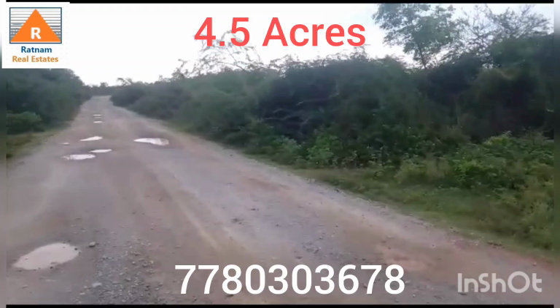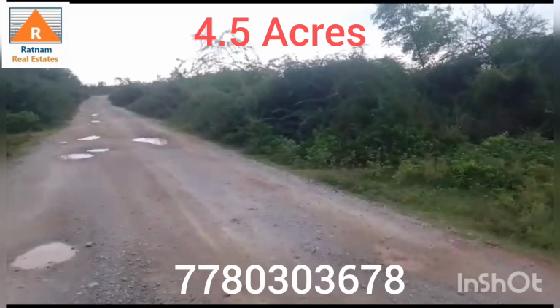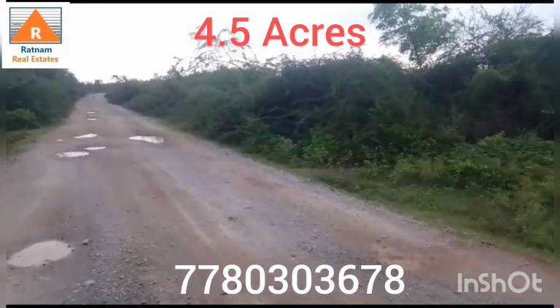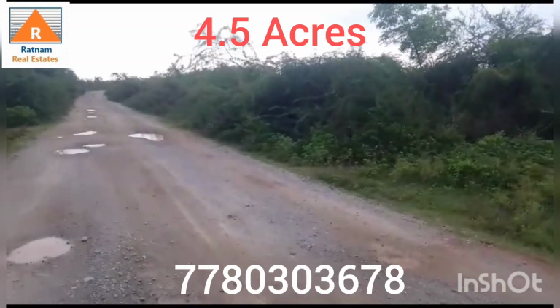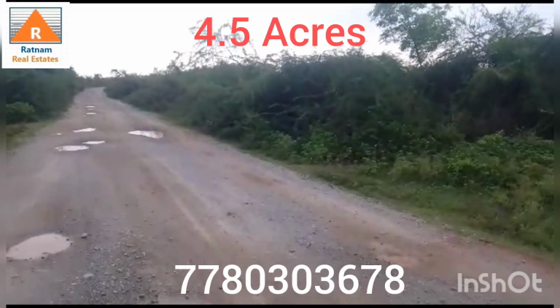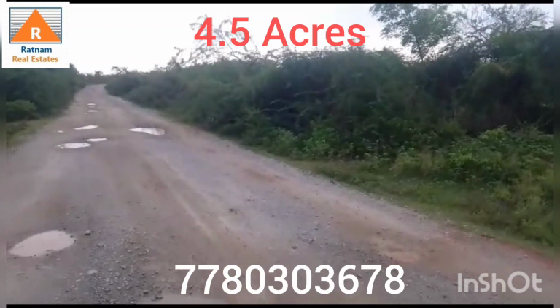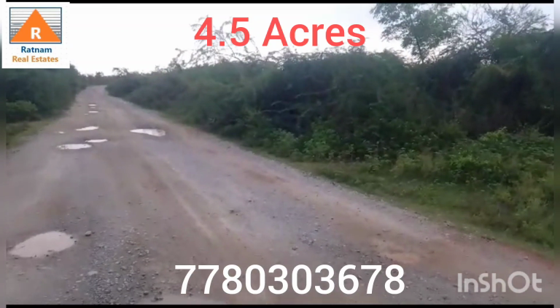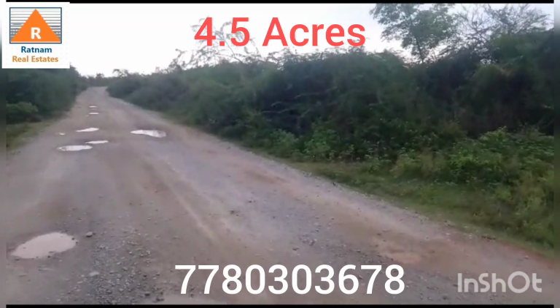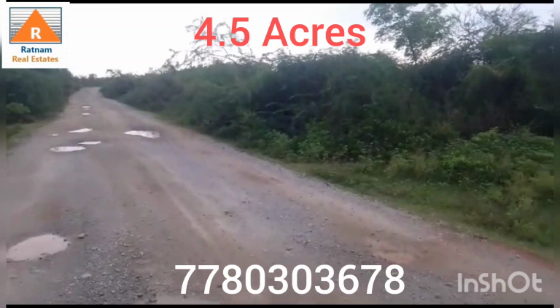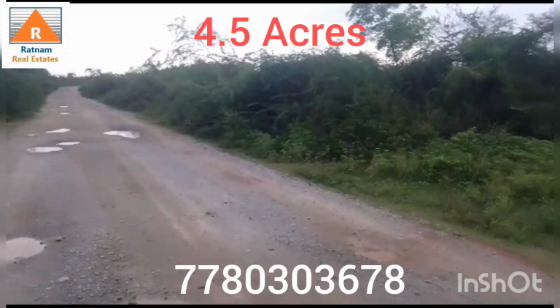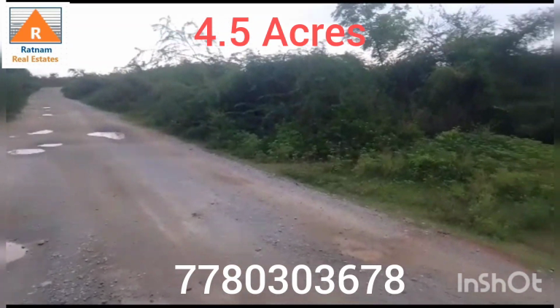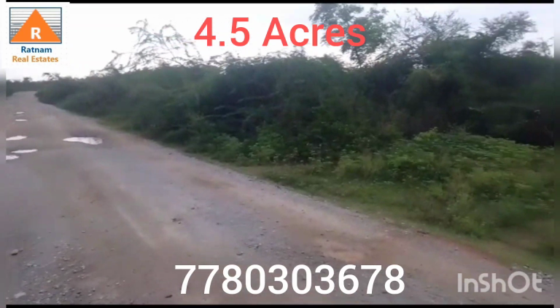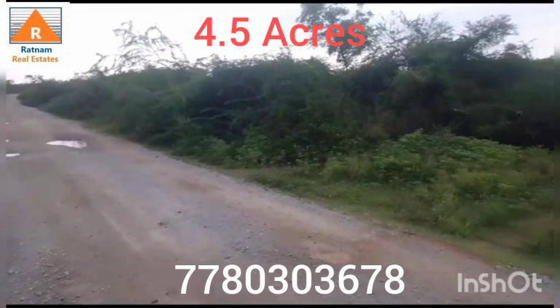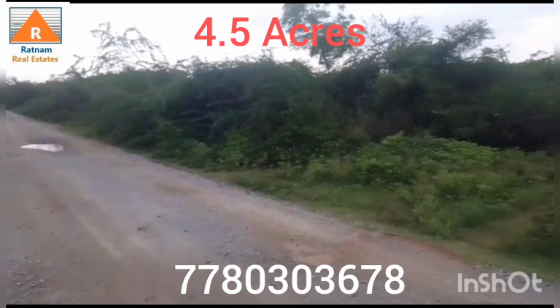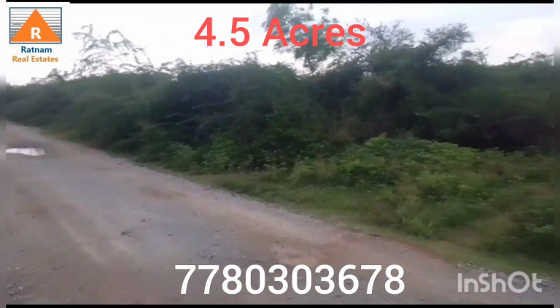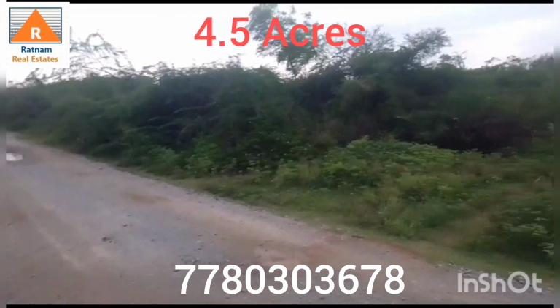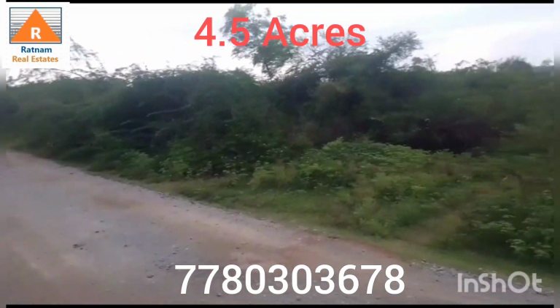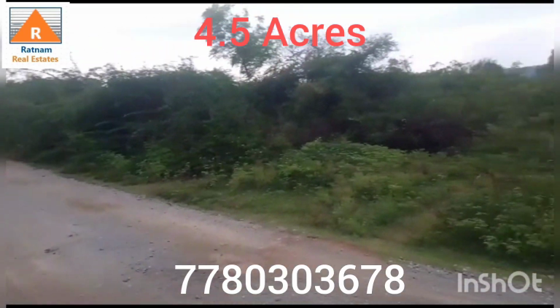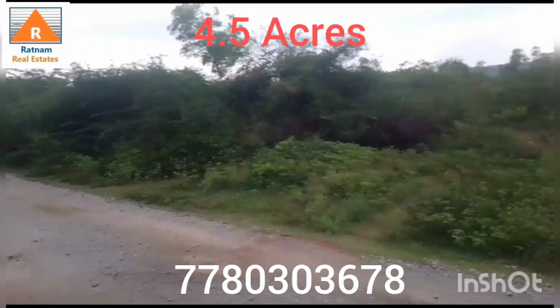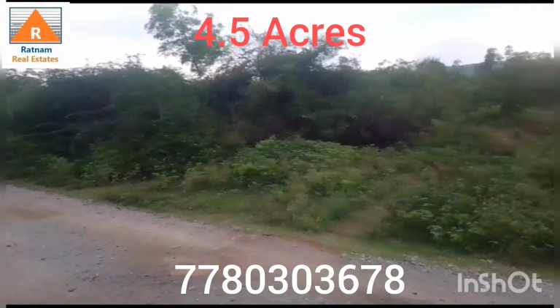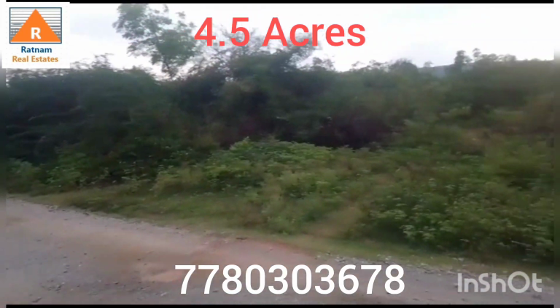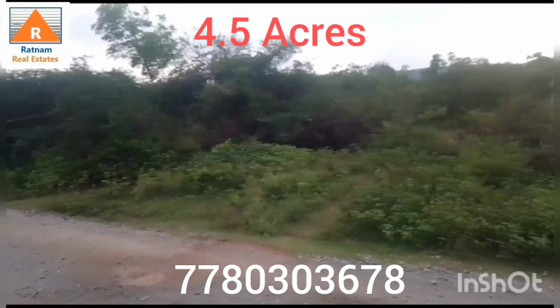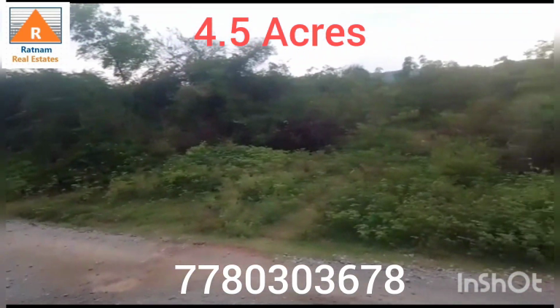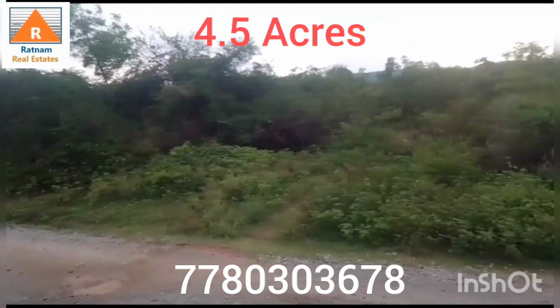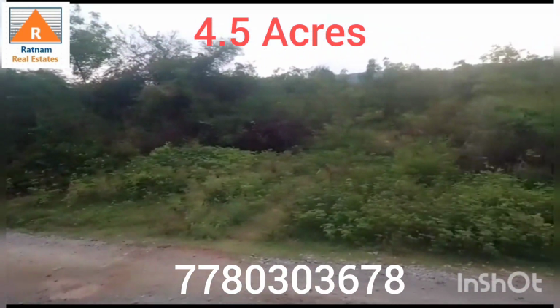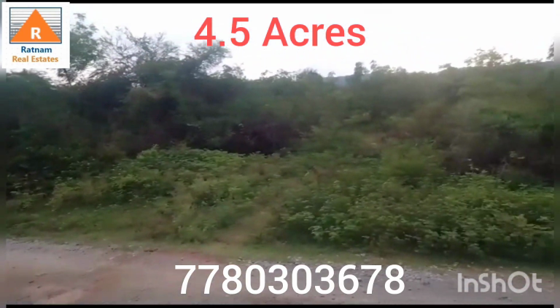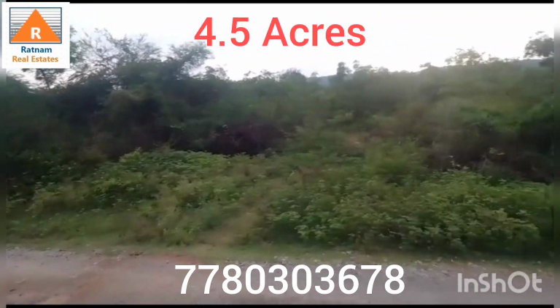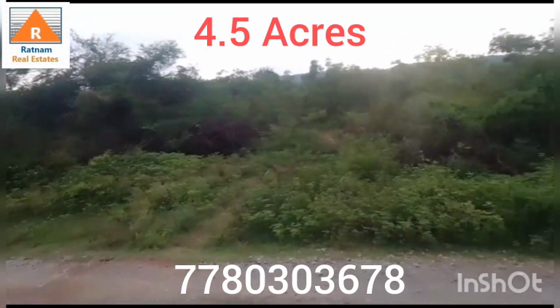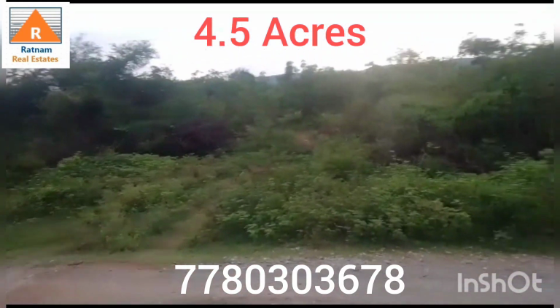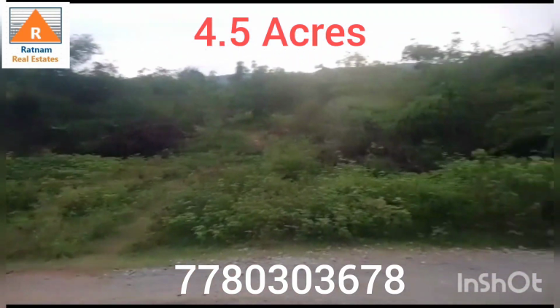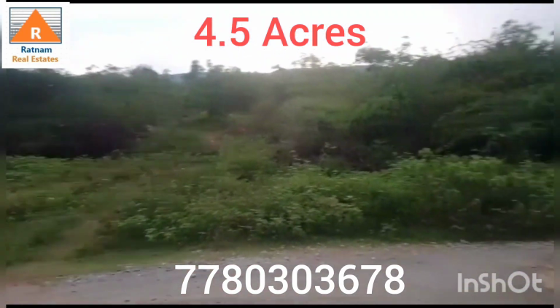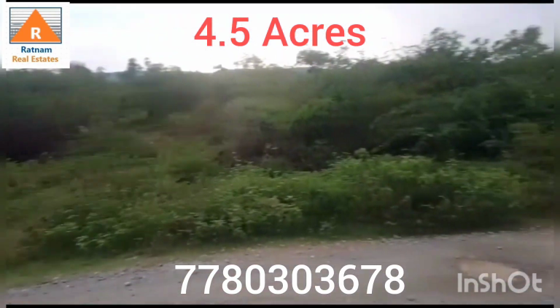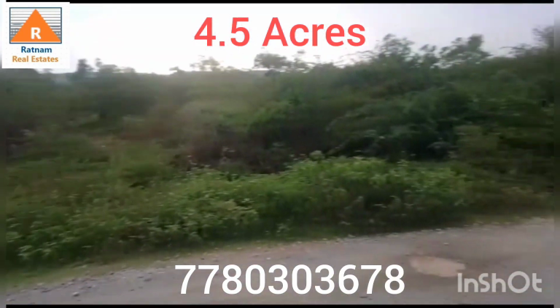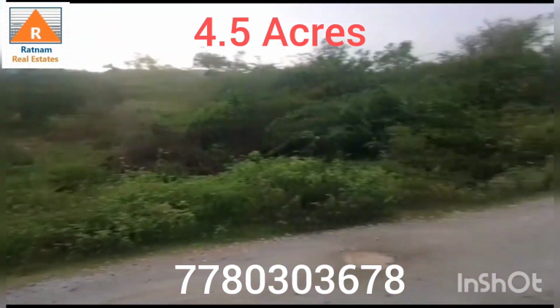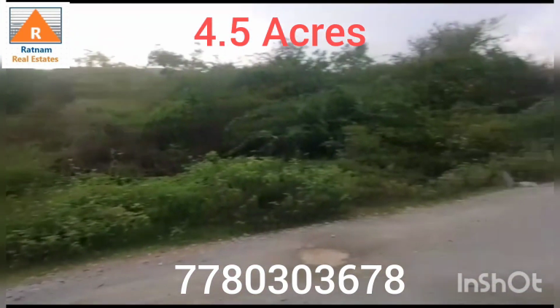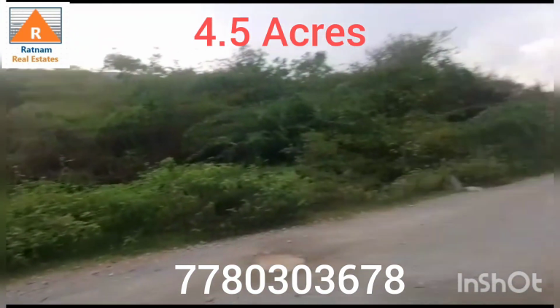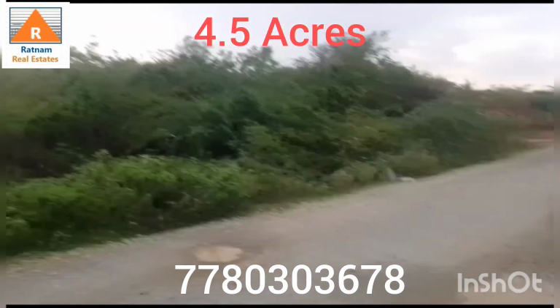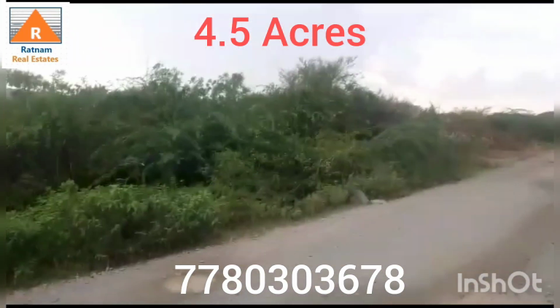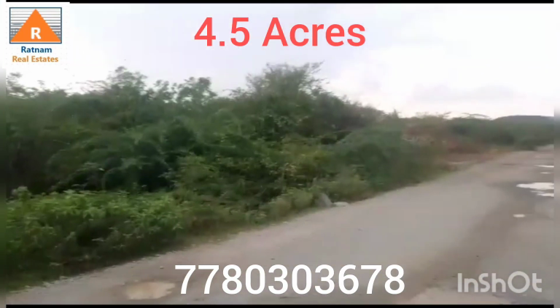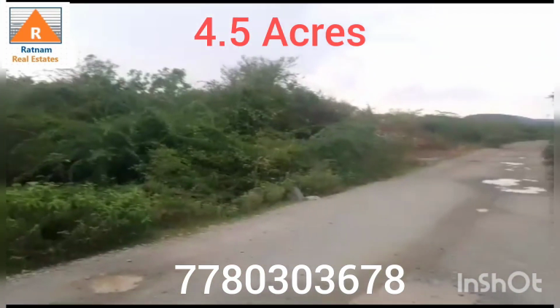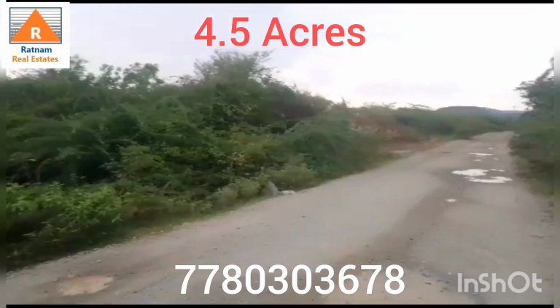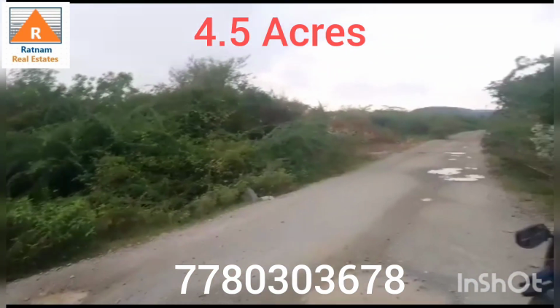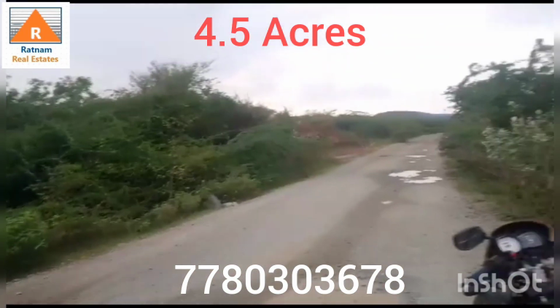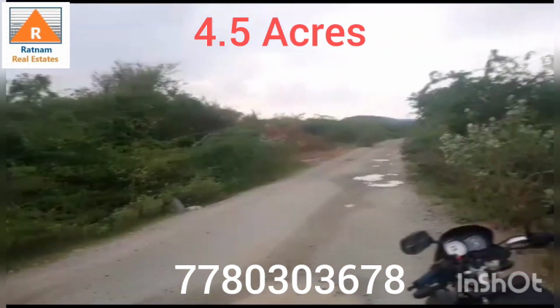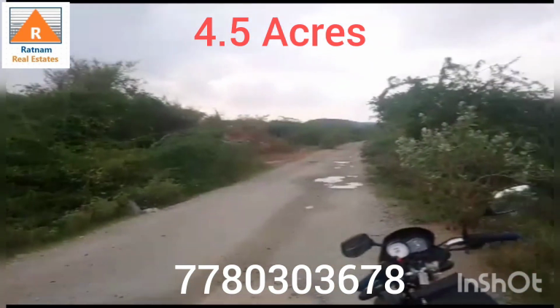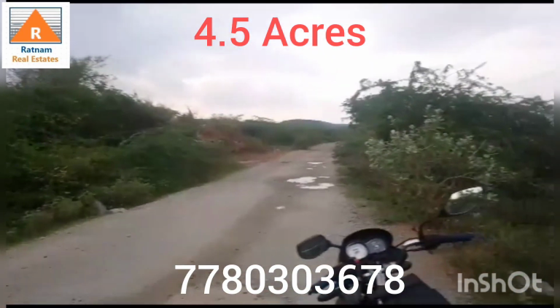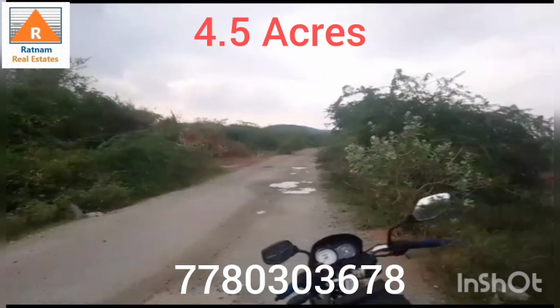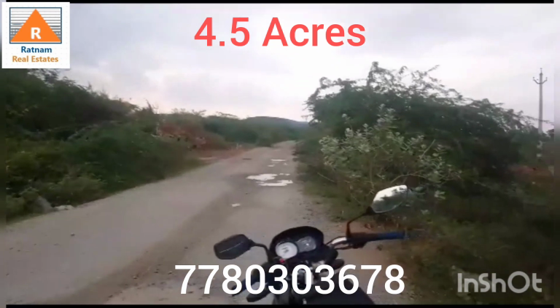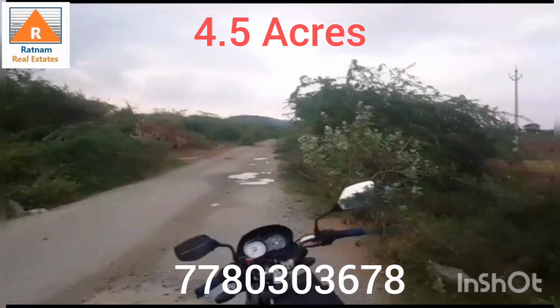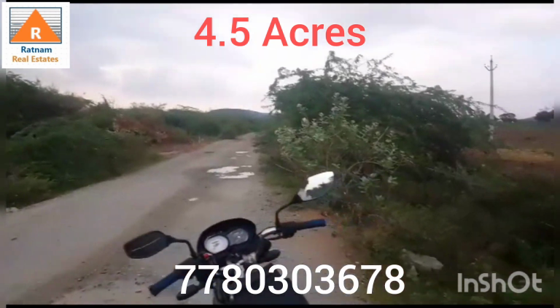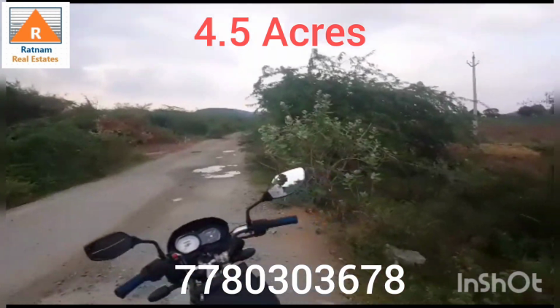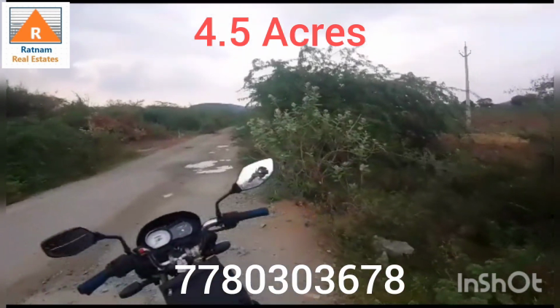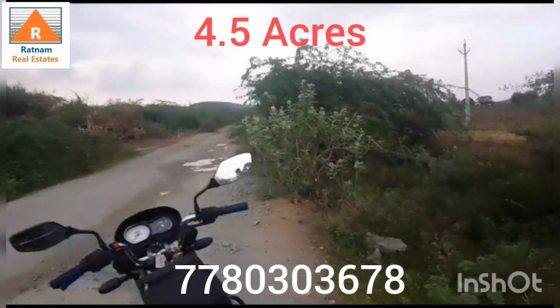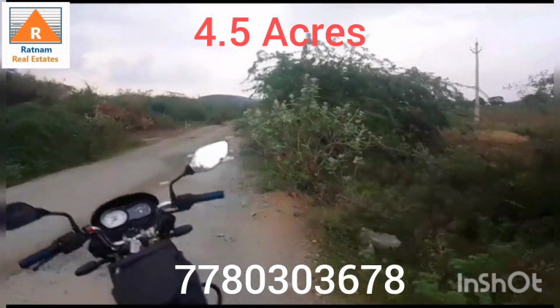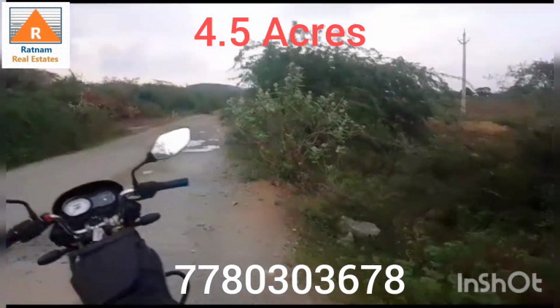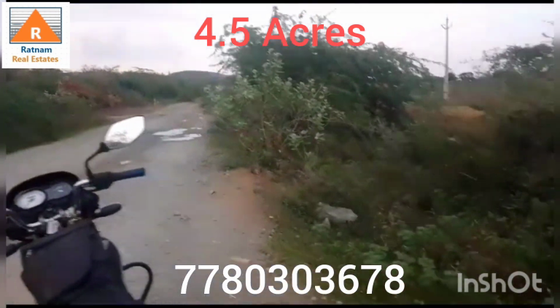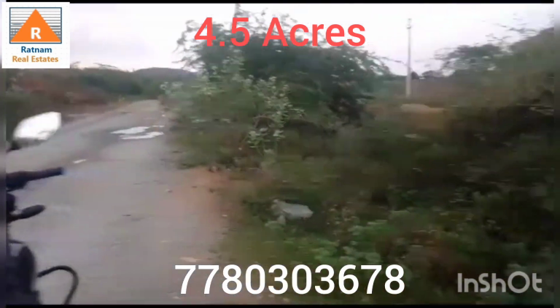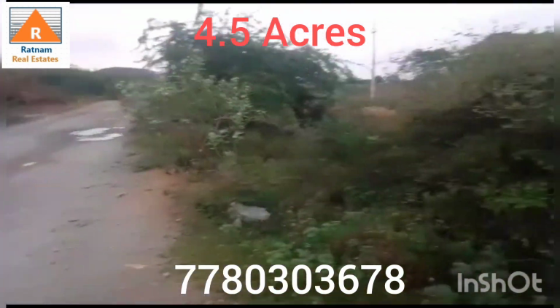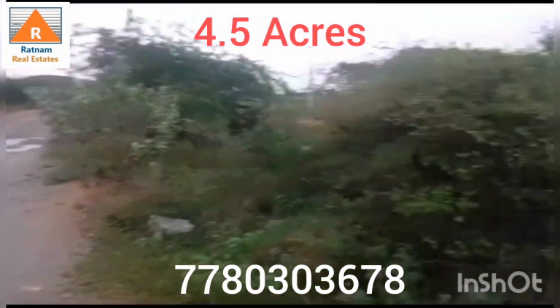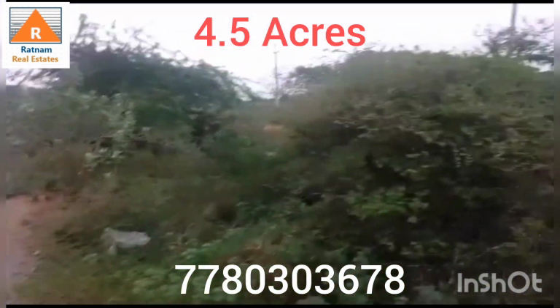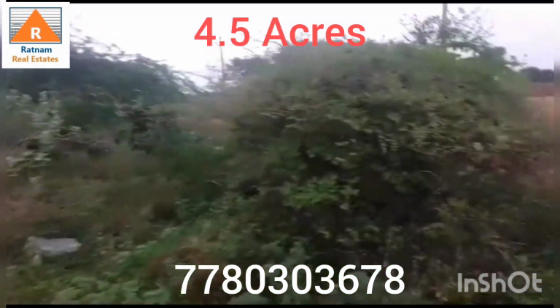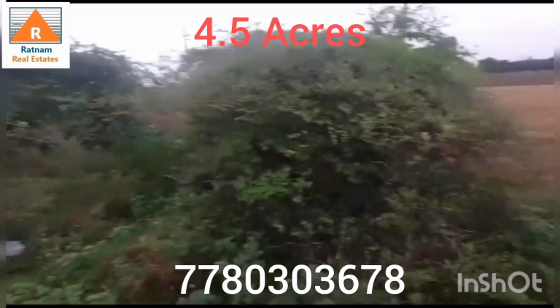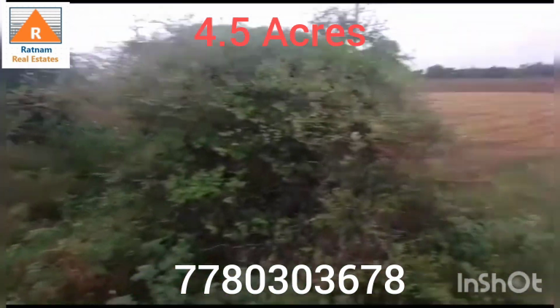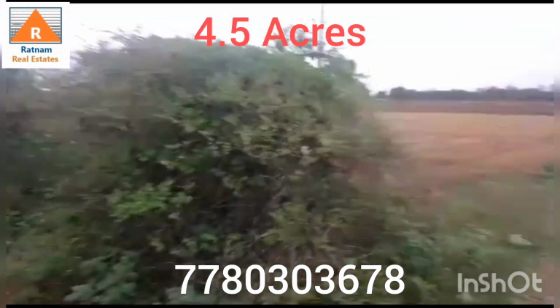Hi! Welcome to Rathram Real Estate. If you are looking at my channel, subscribe to our channel and click on the notification icon.